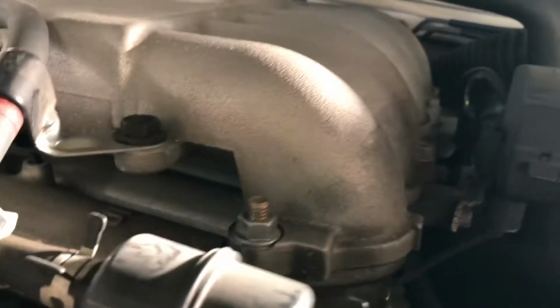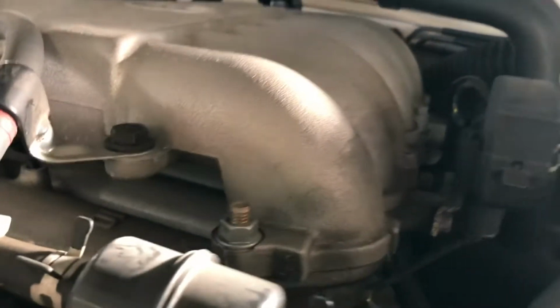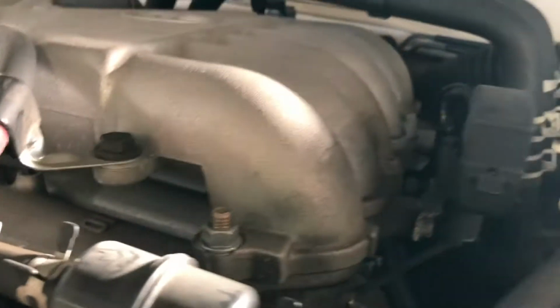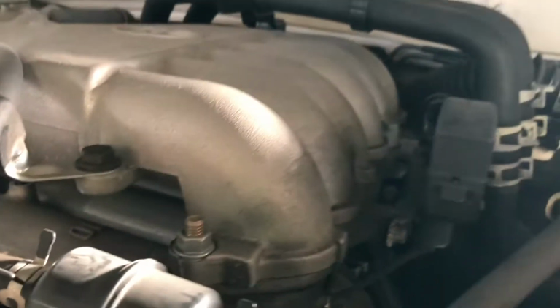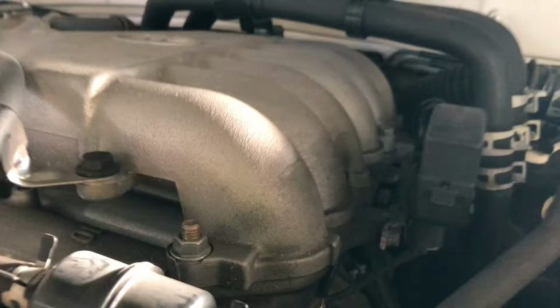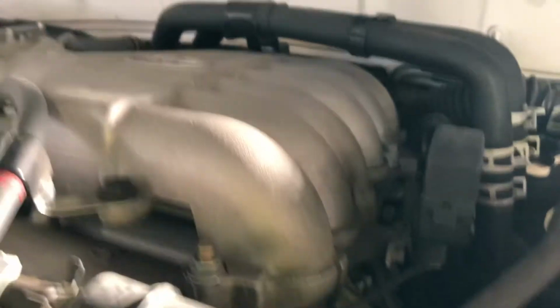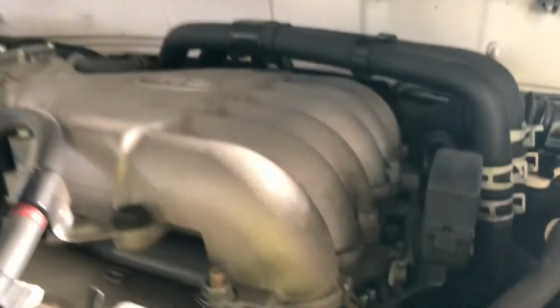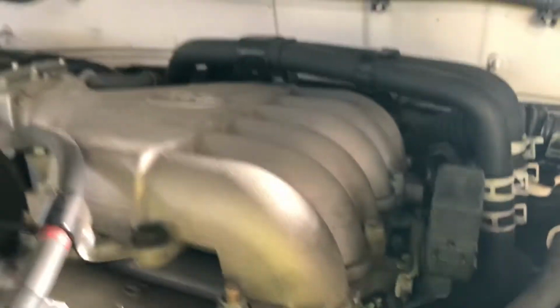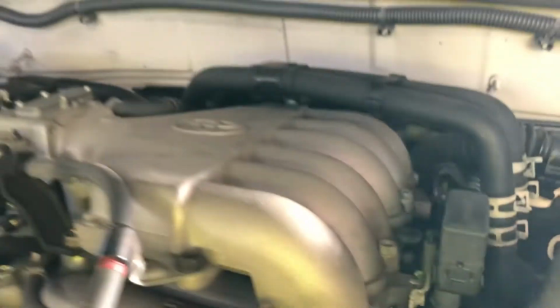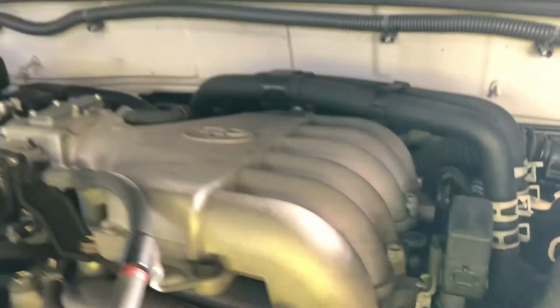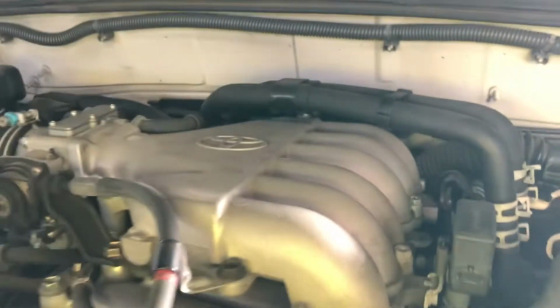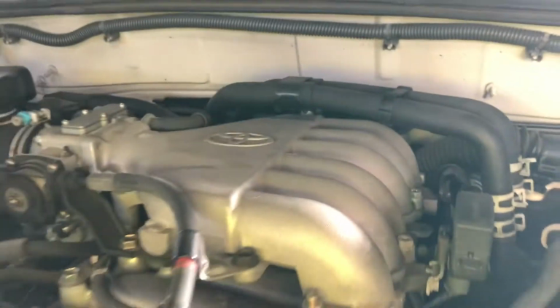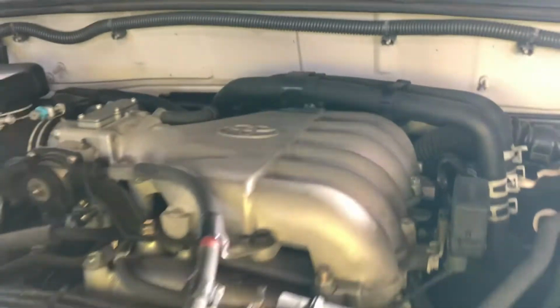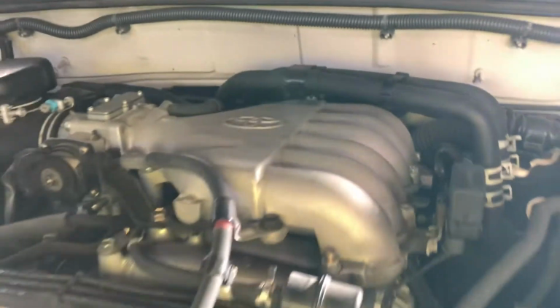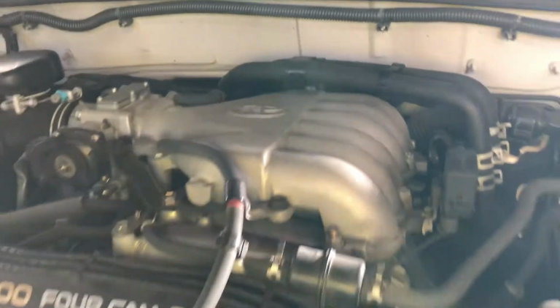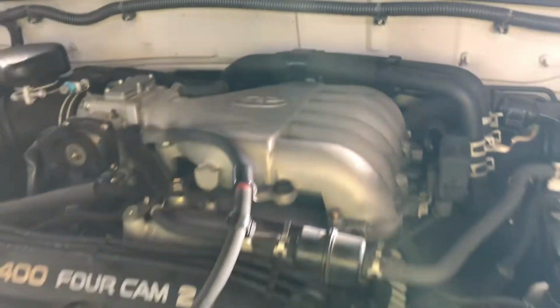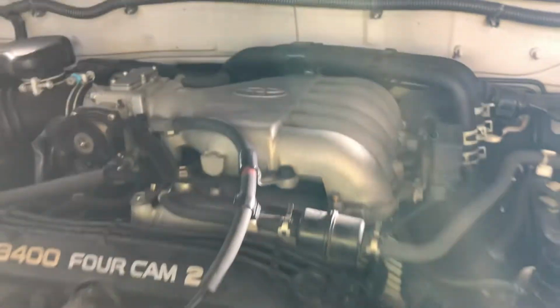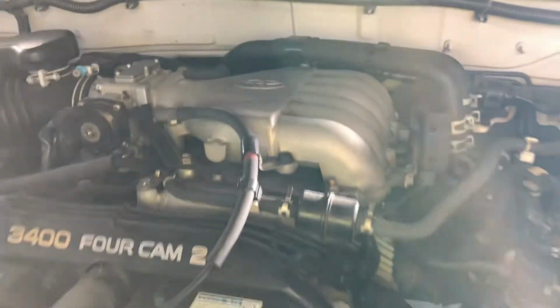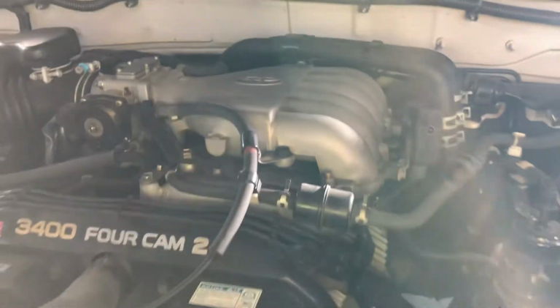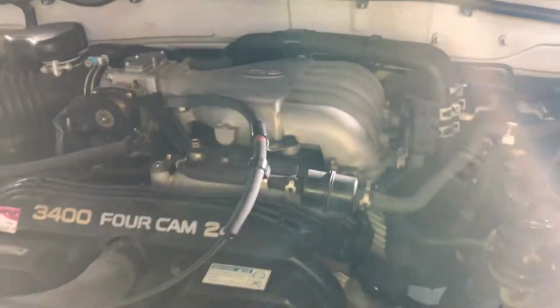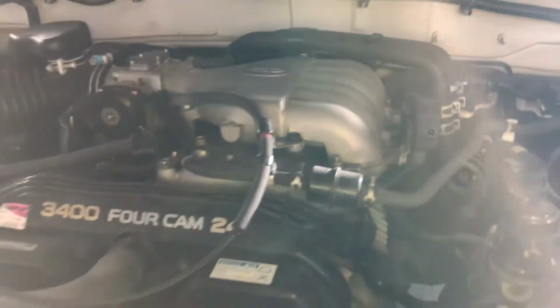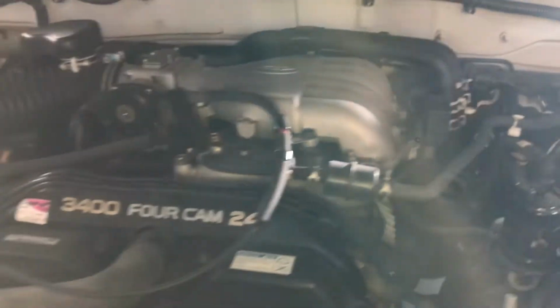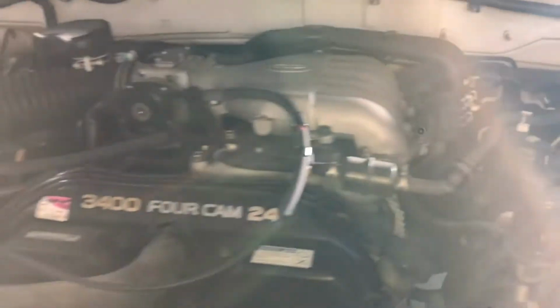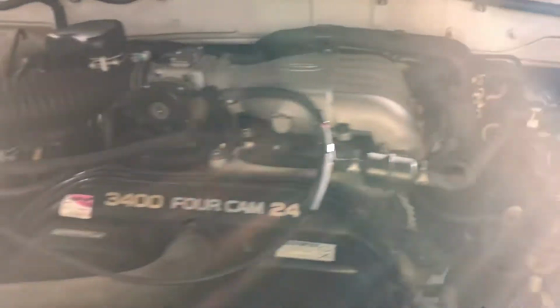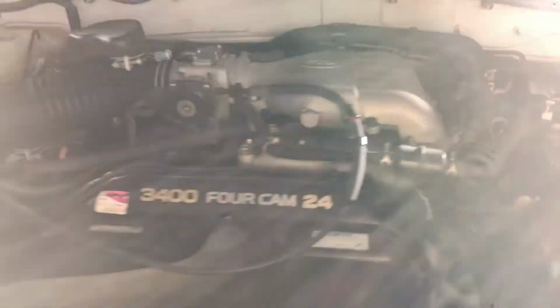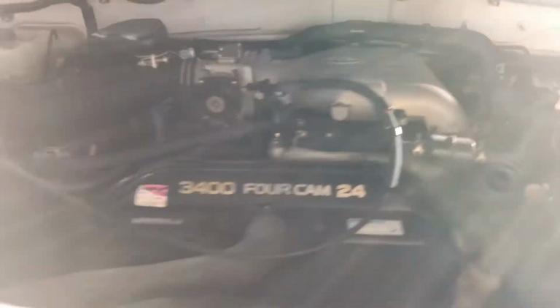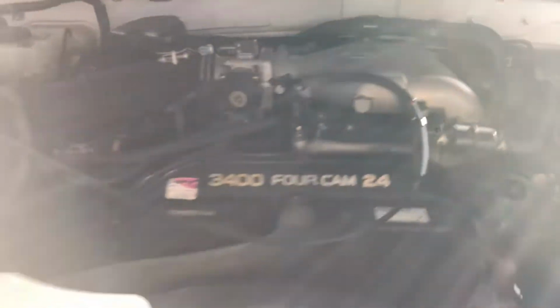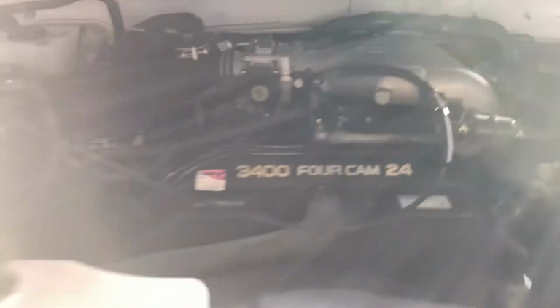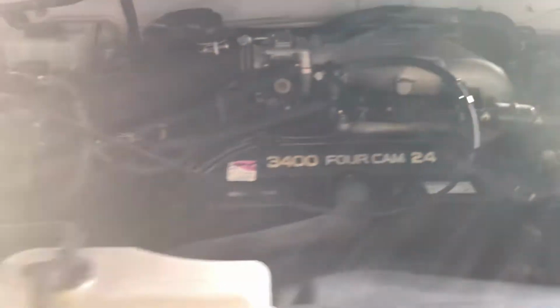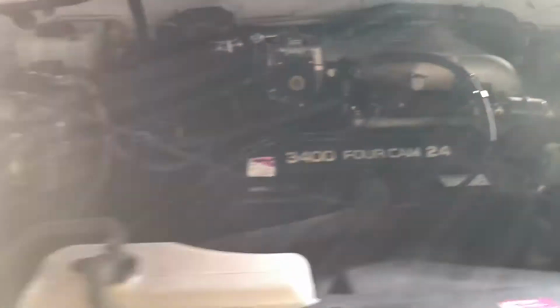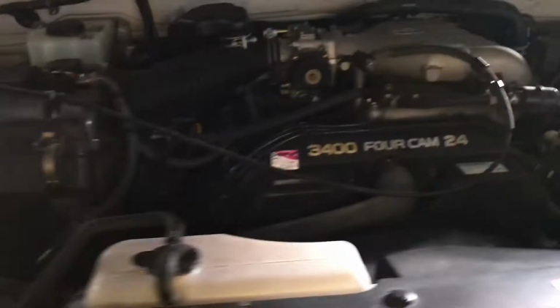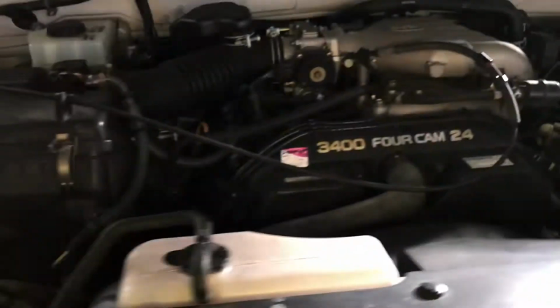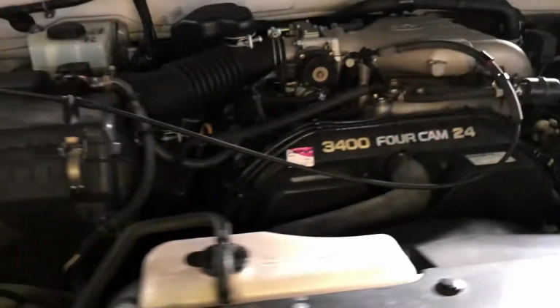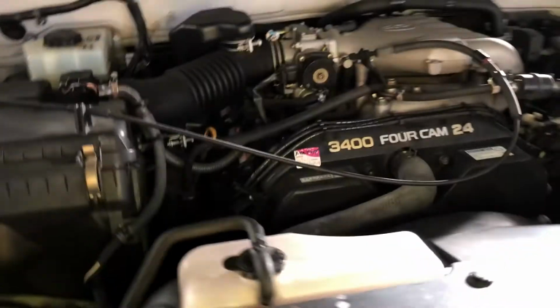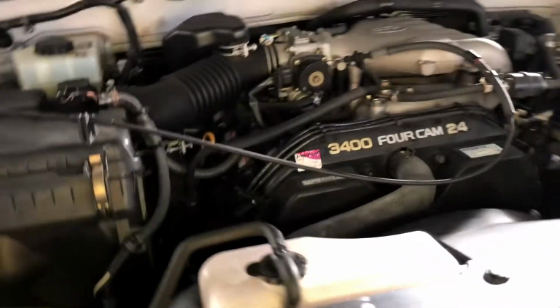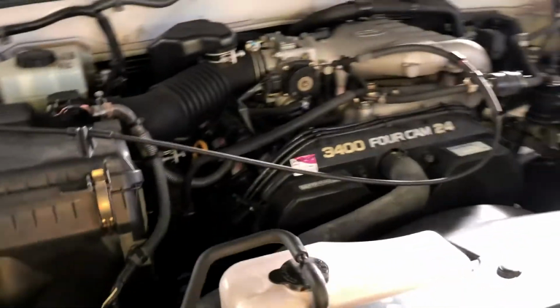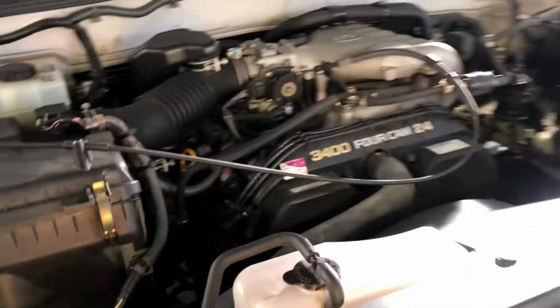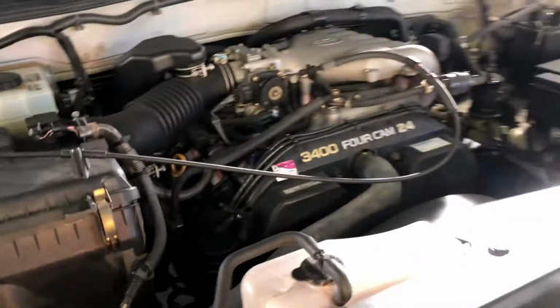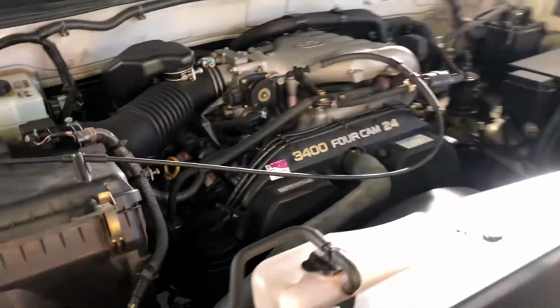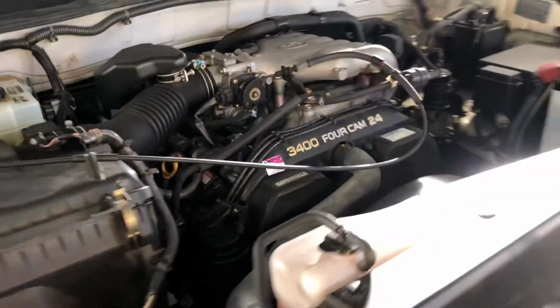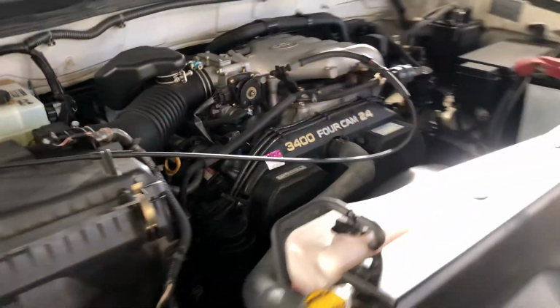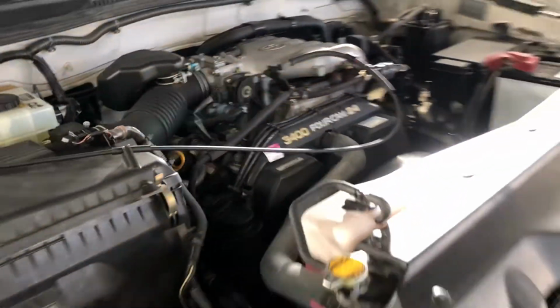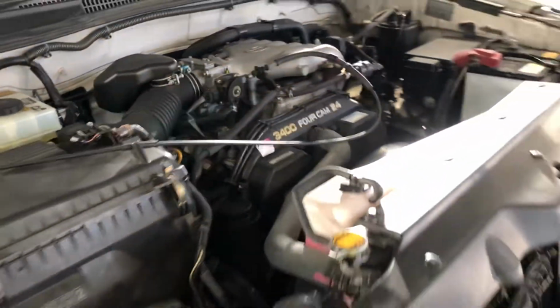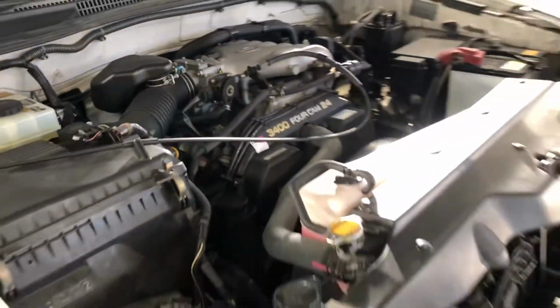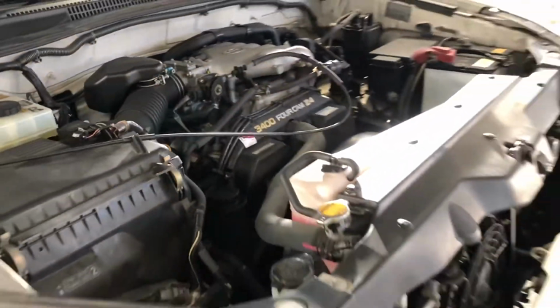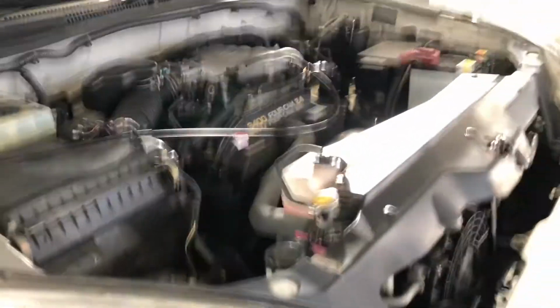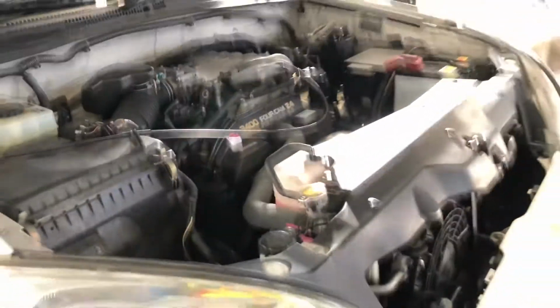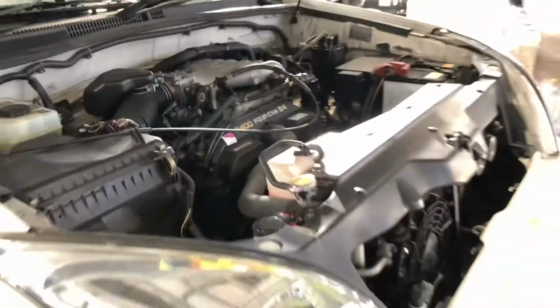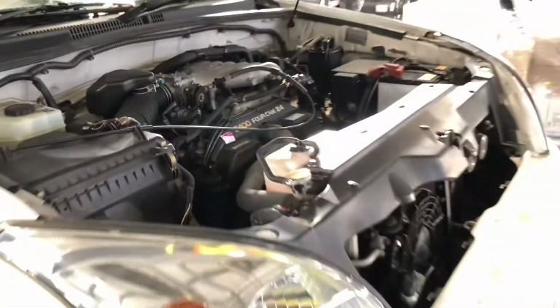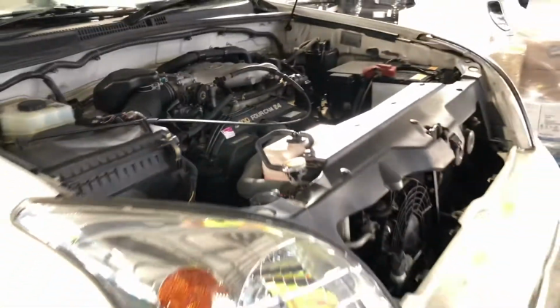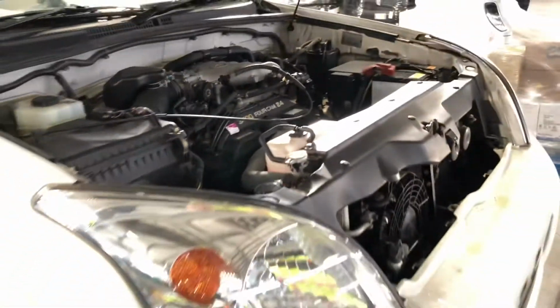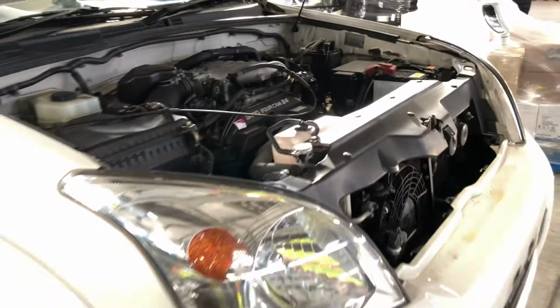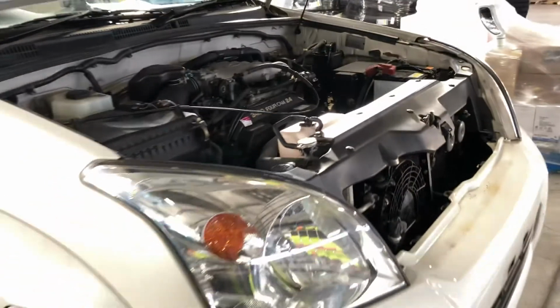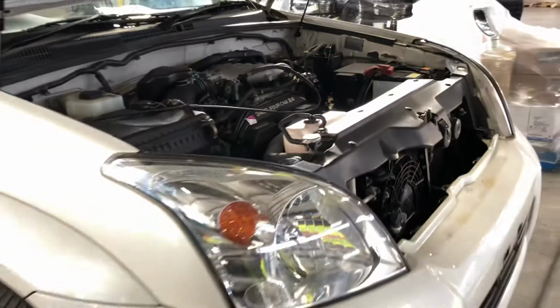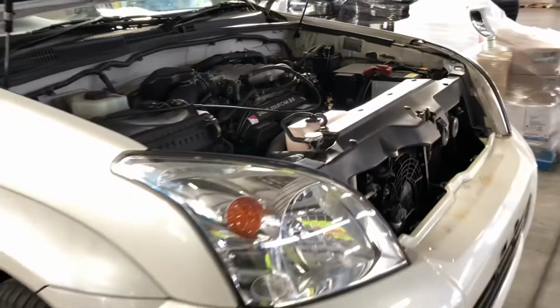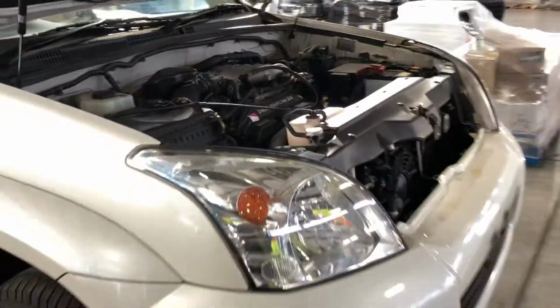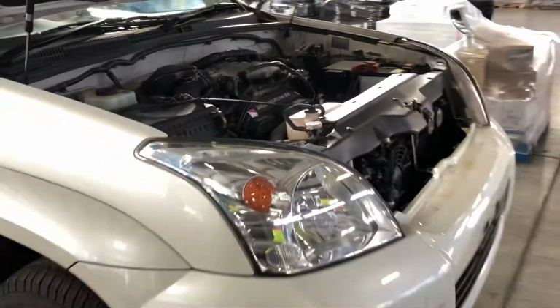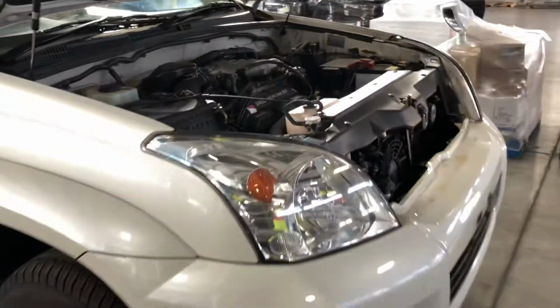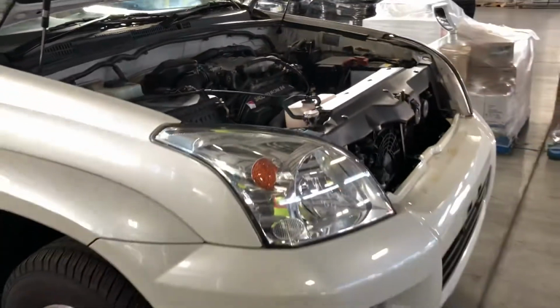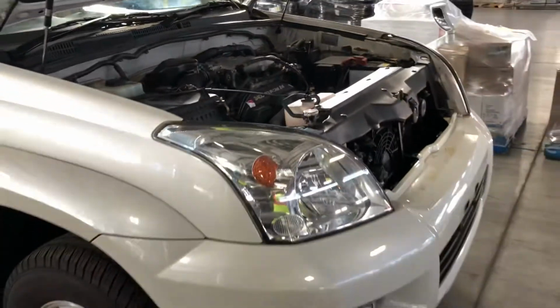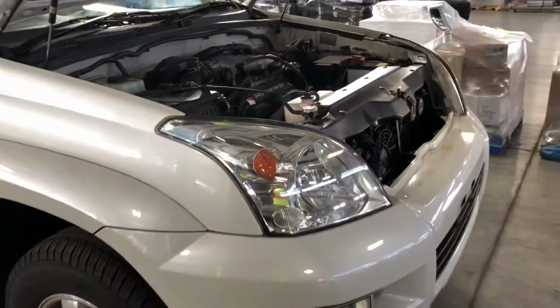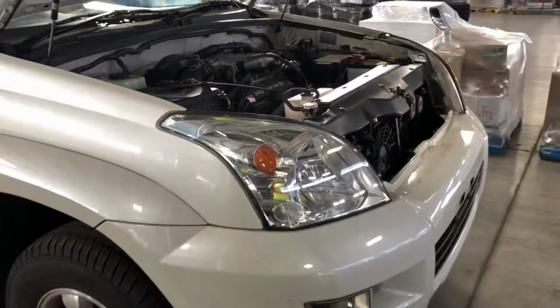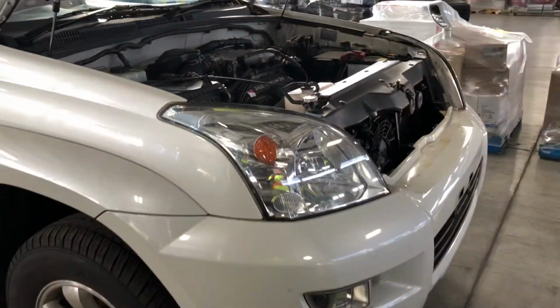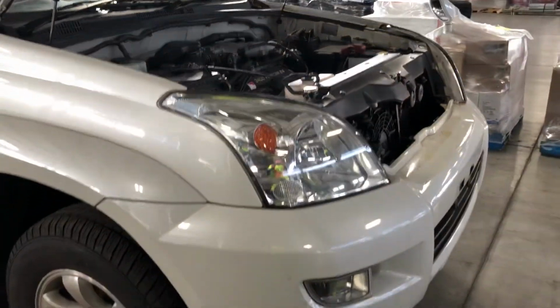So that's a 5BZ engine. Nice clean engine.